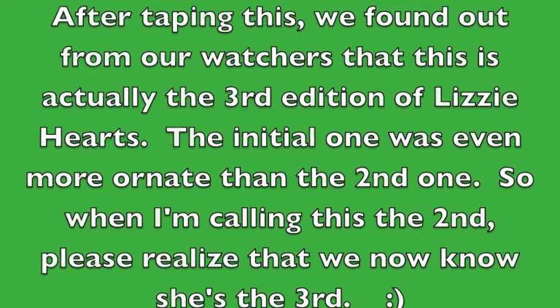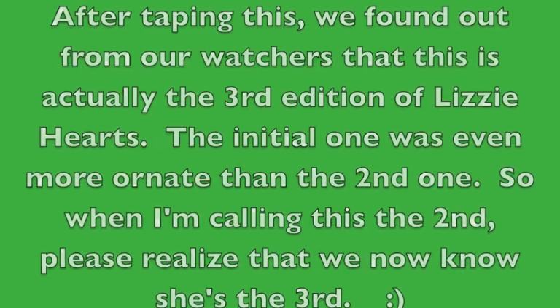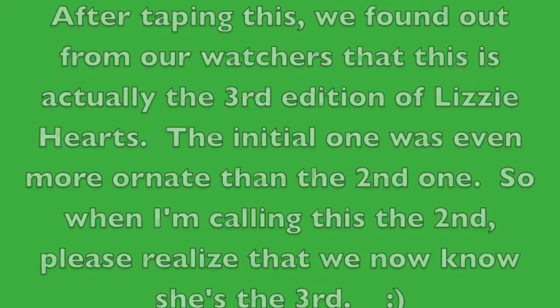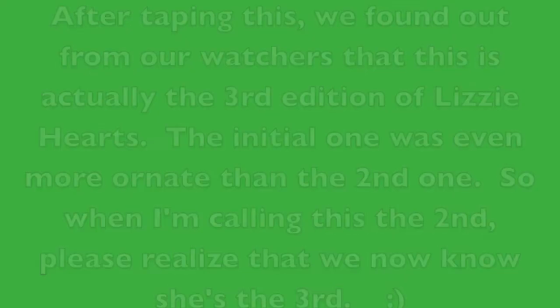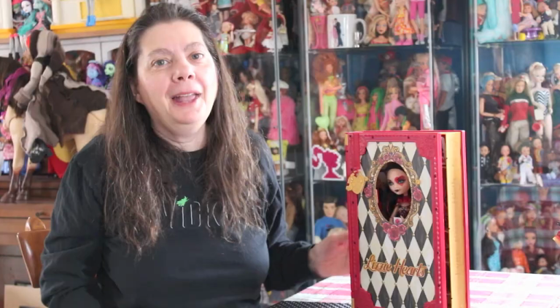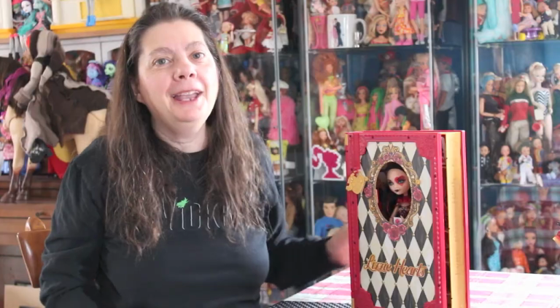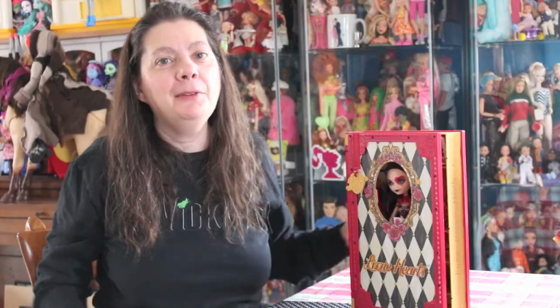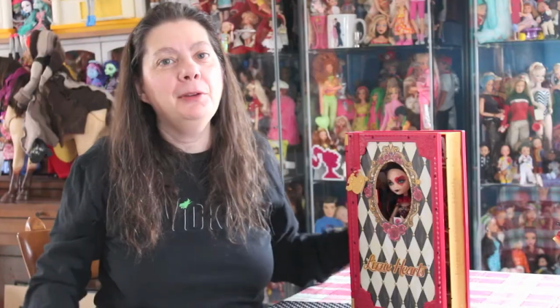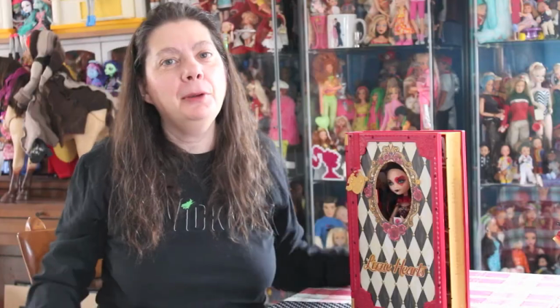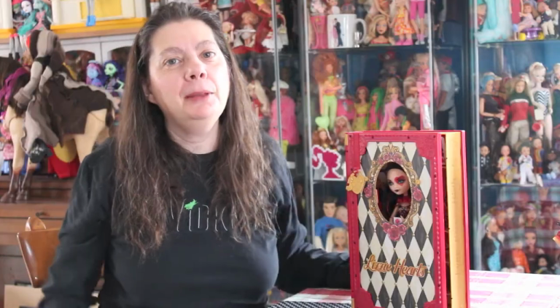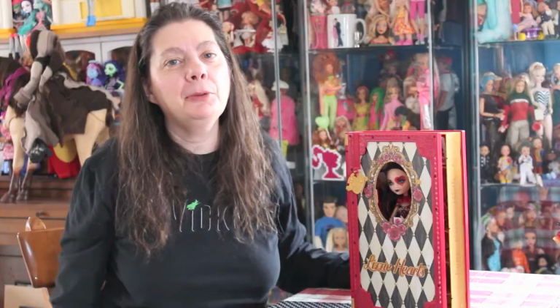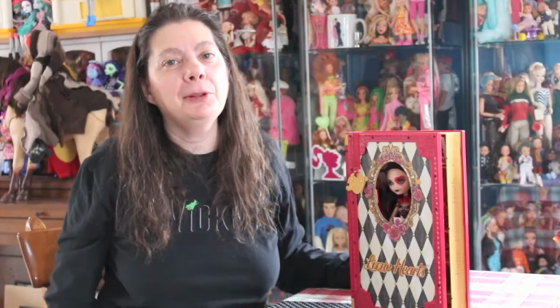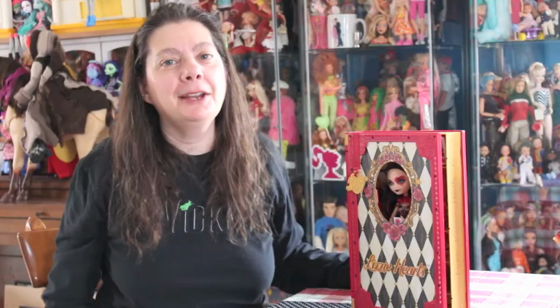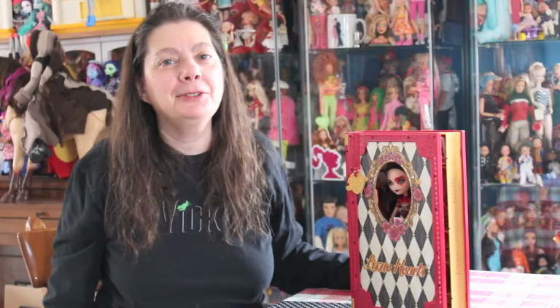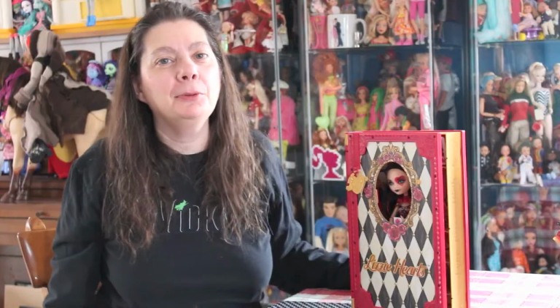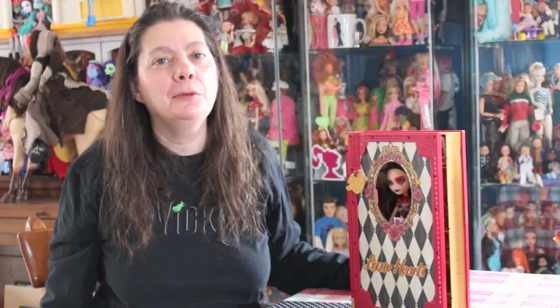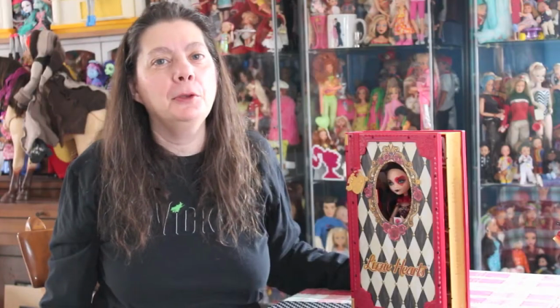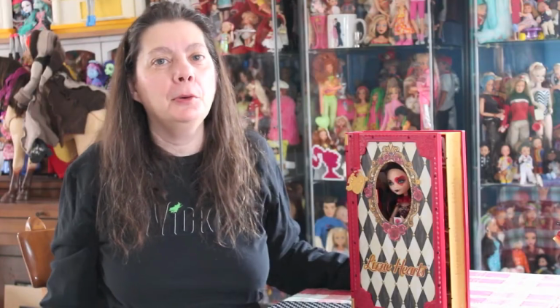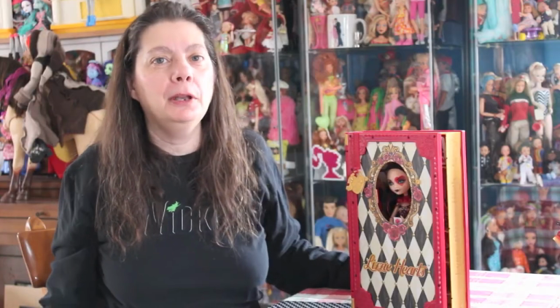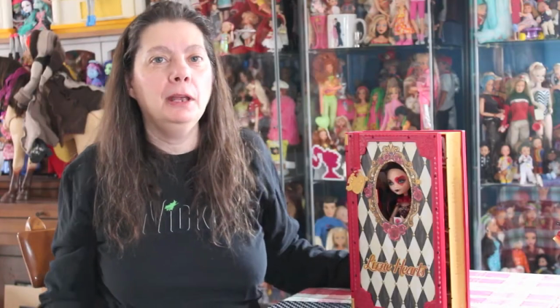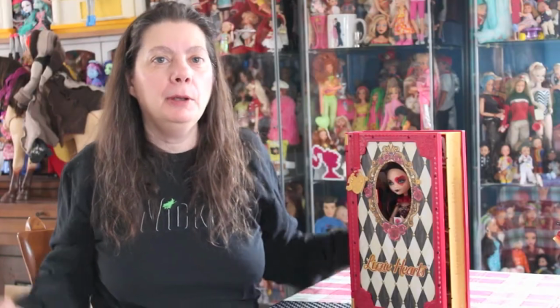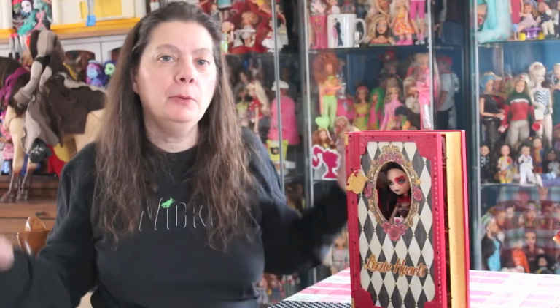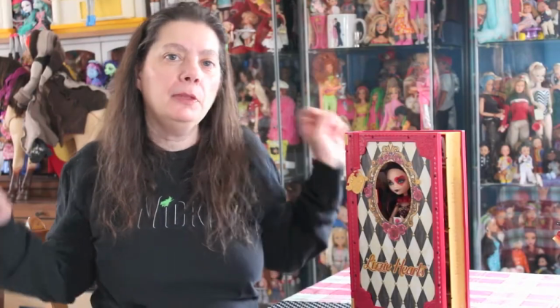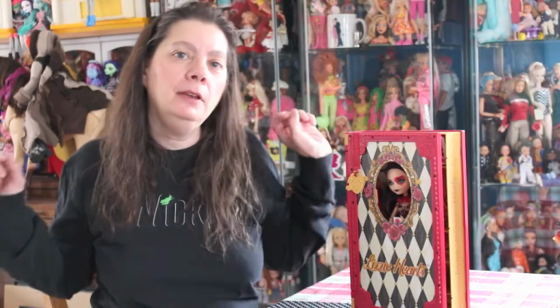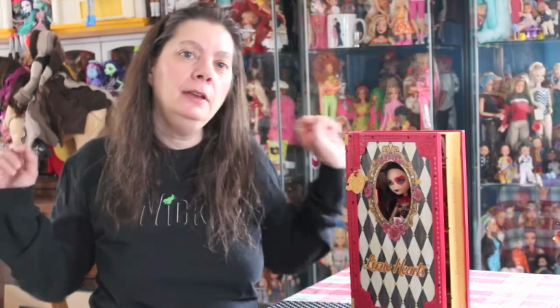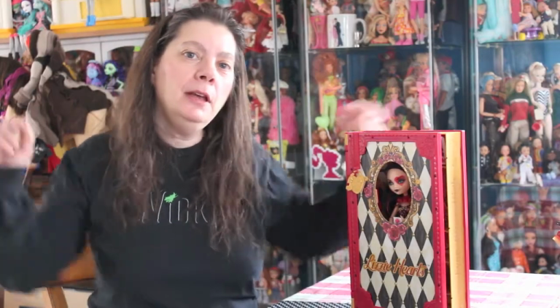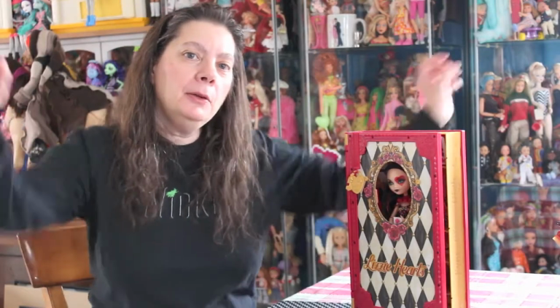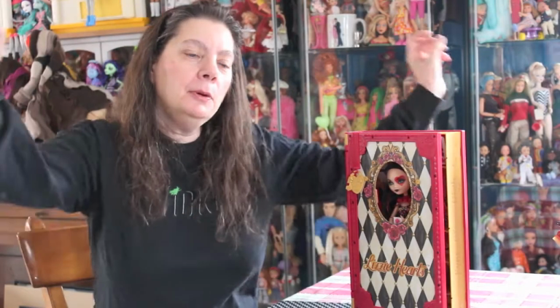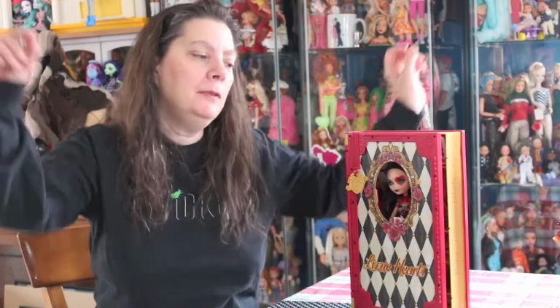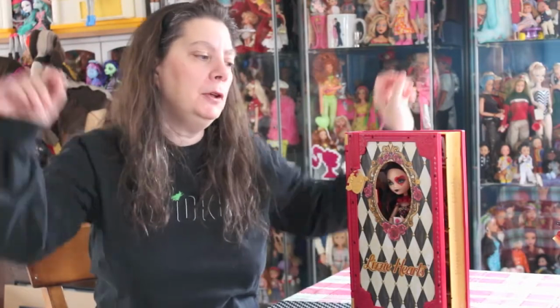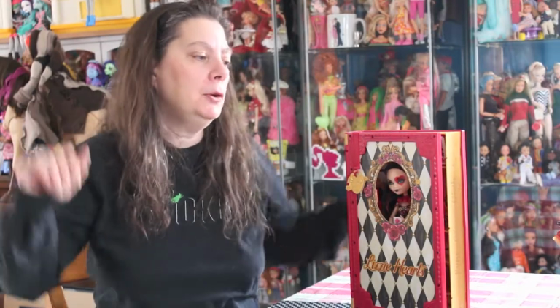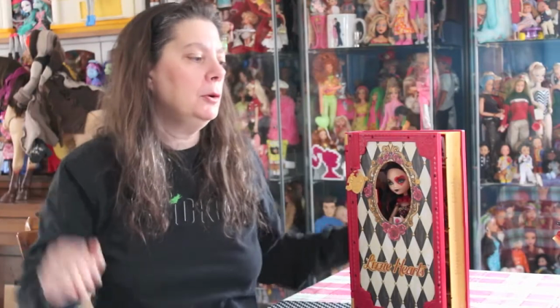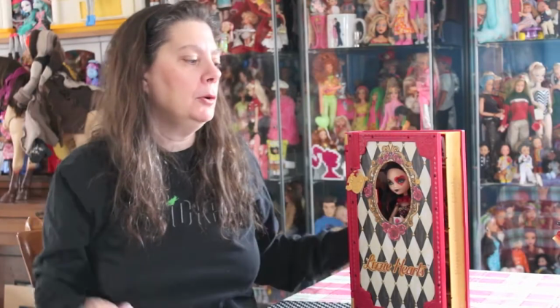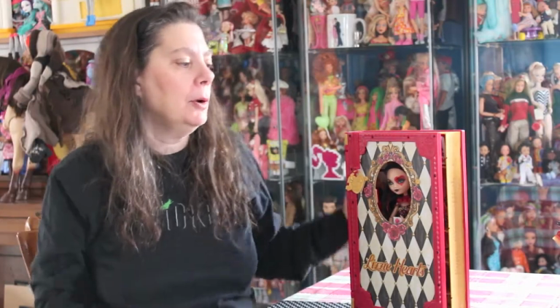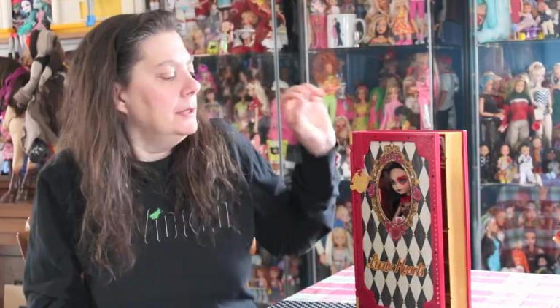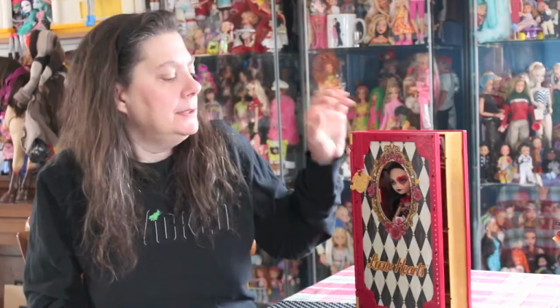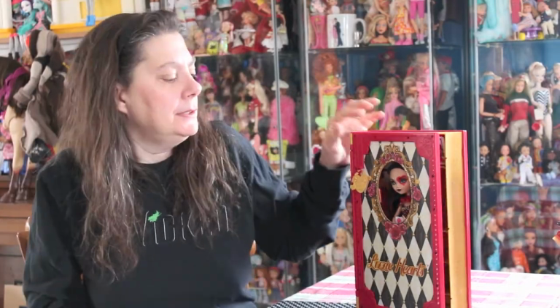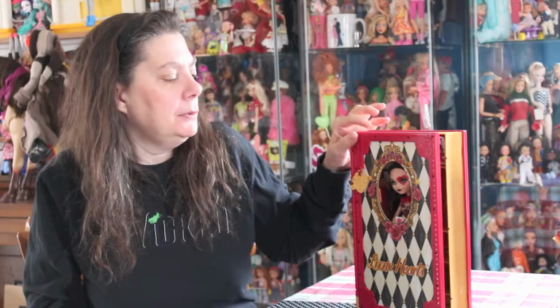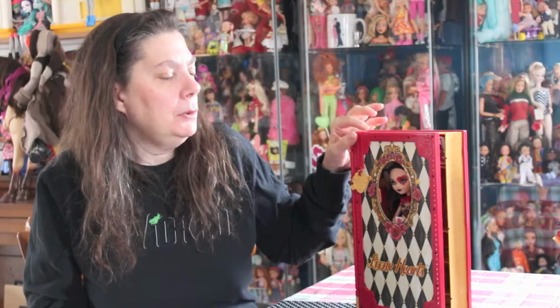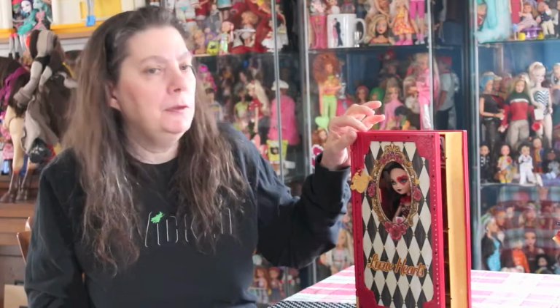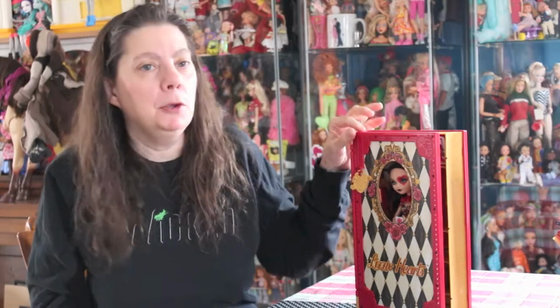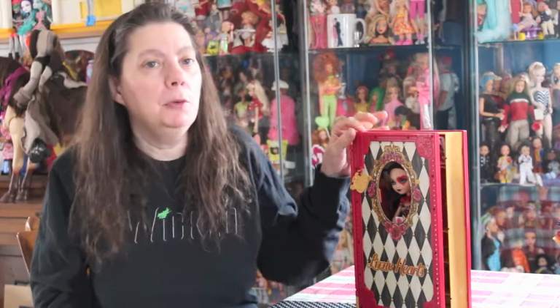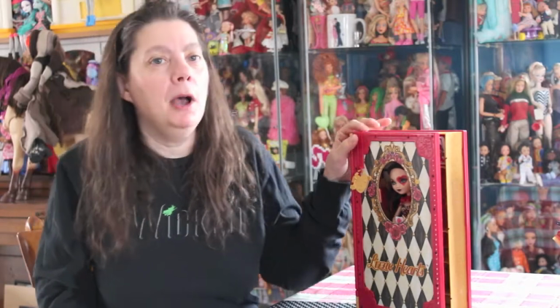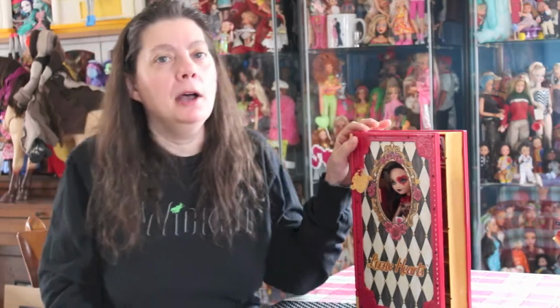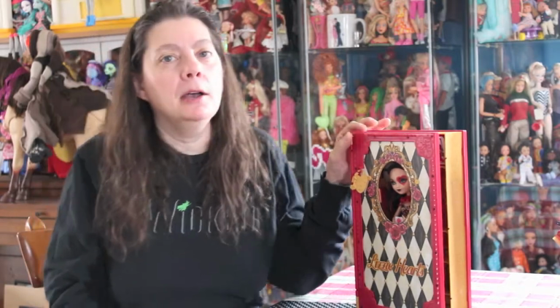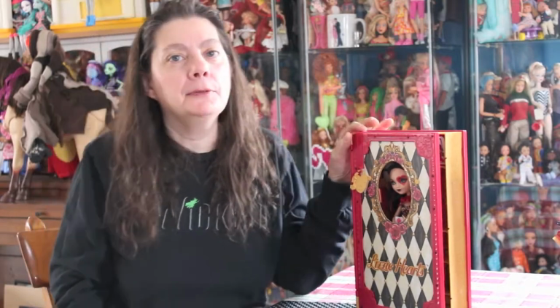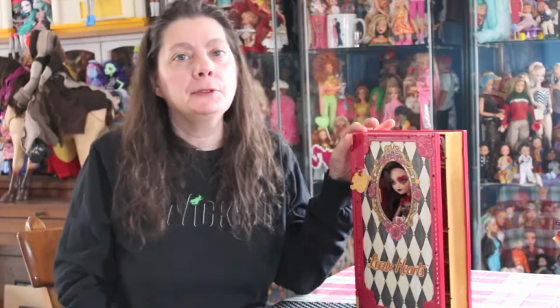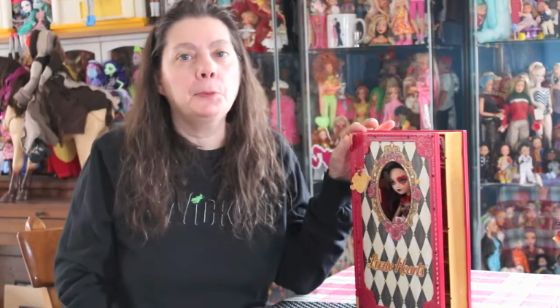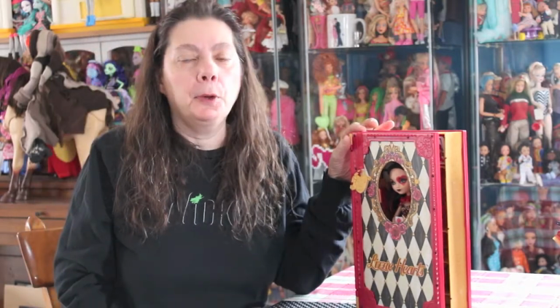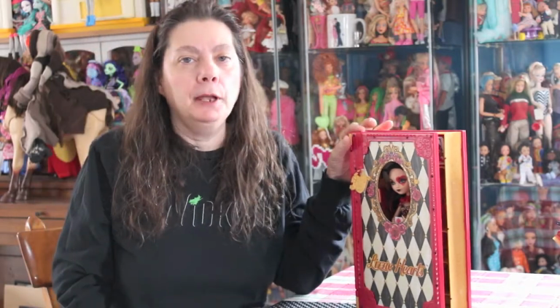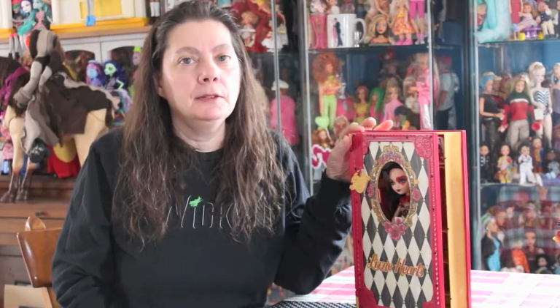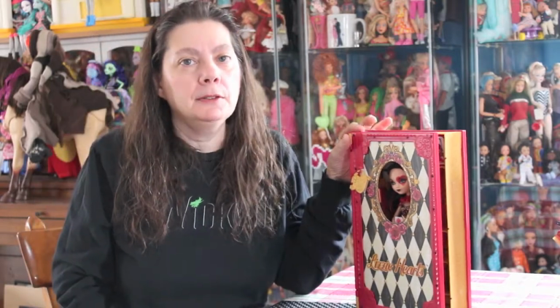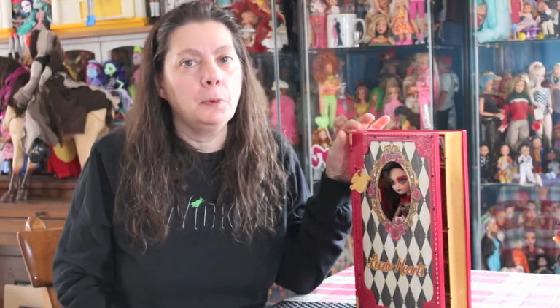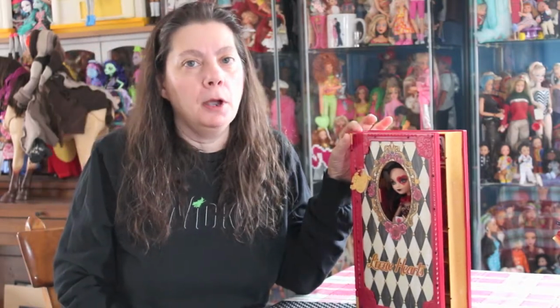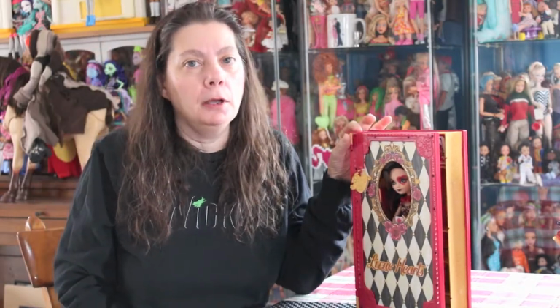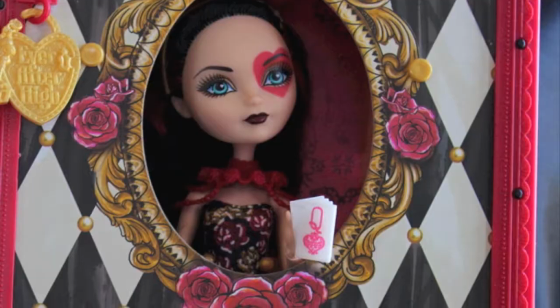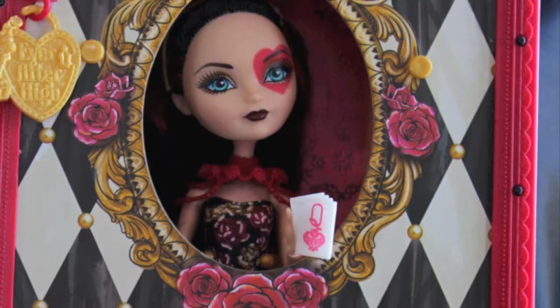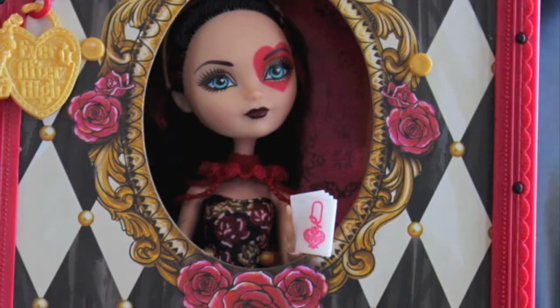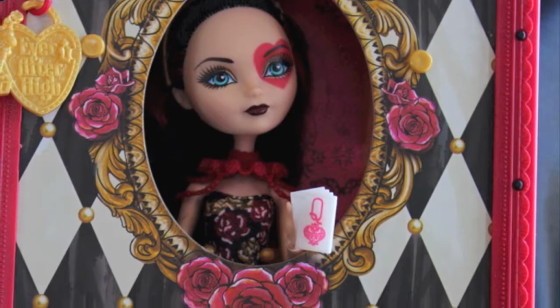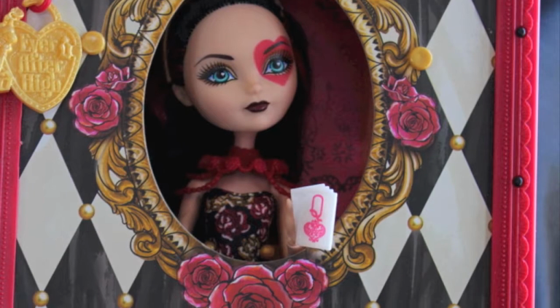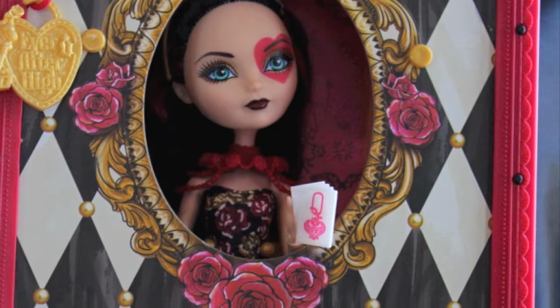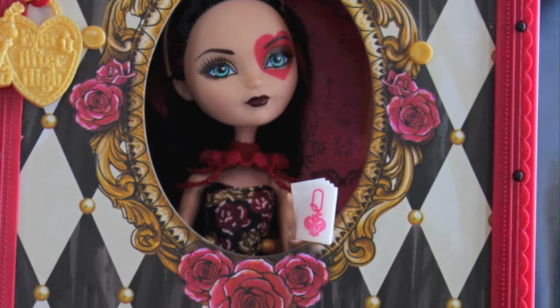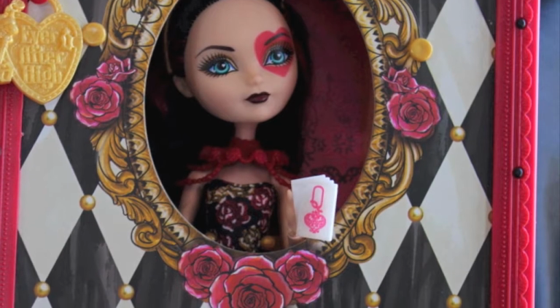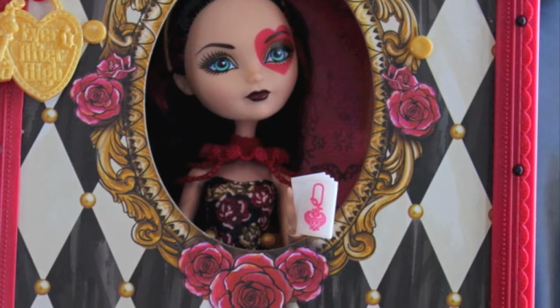Hi everyone, I'm the Reluctant Reviewer and I'm here with another review. This is a review of Spring Unsprung Lizzie Hearts.